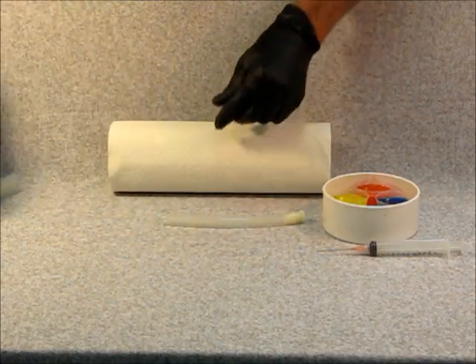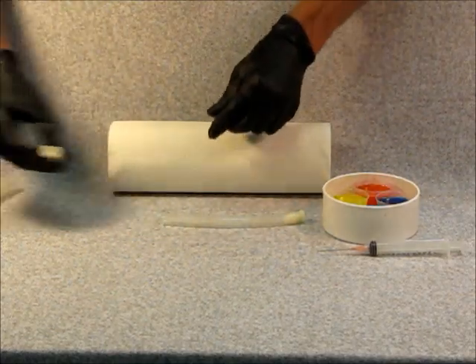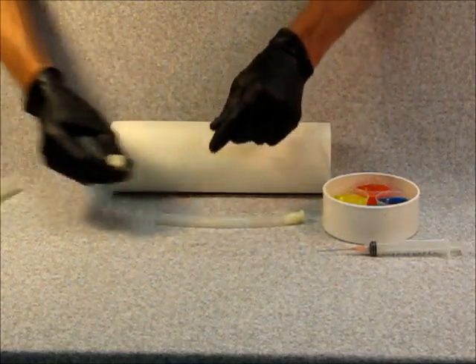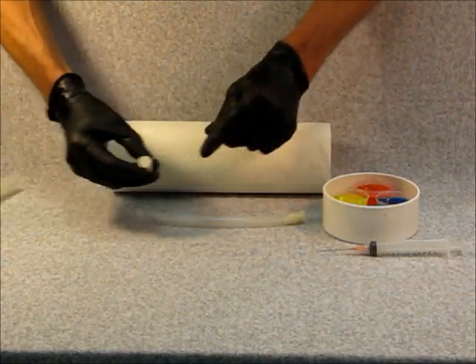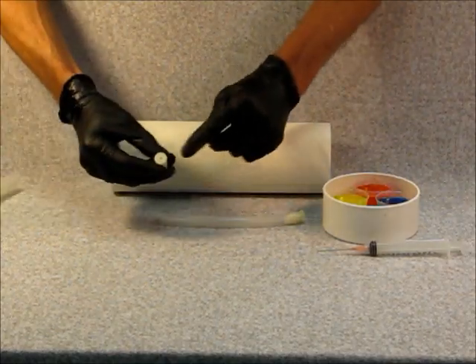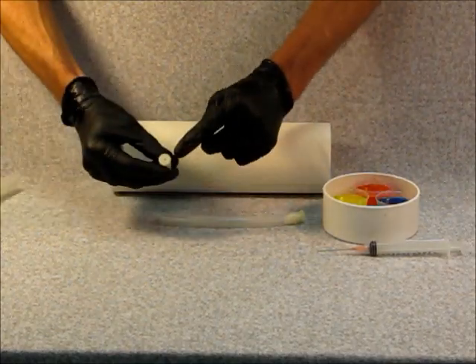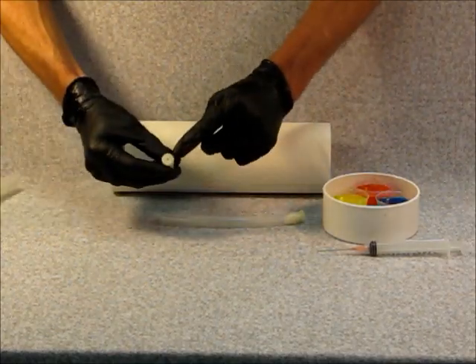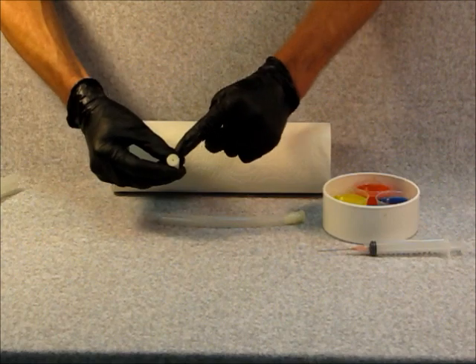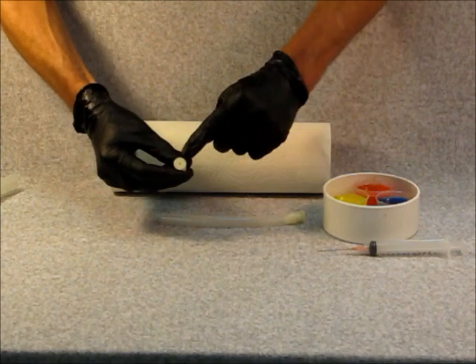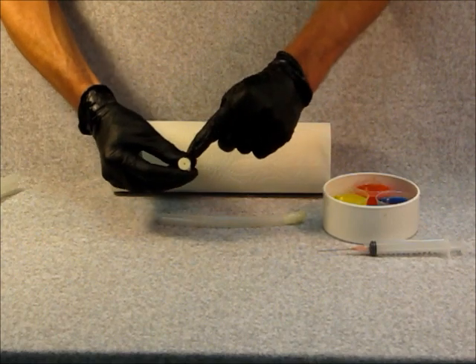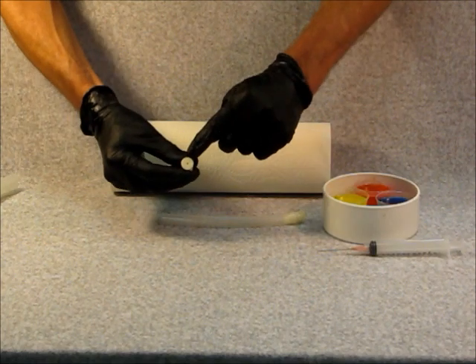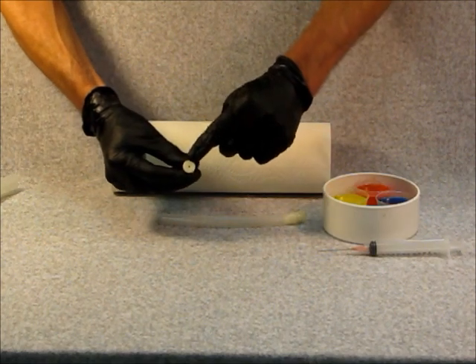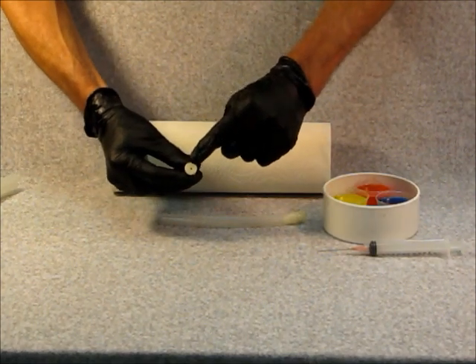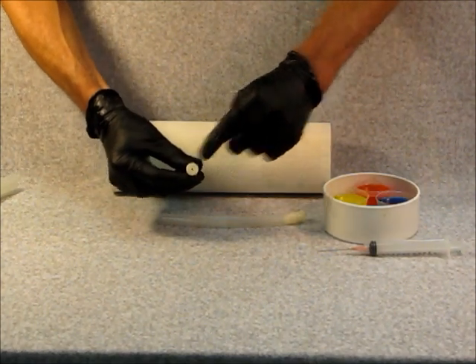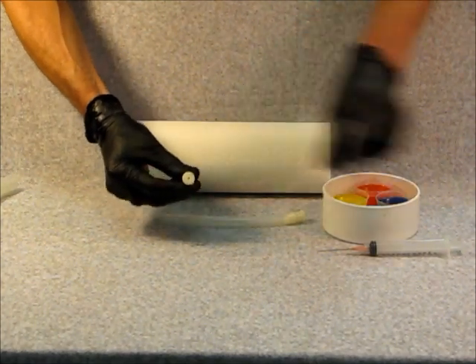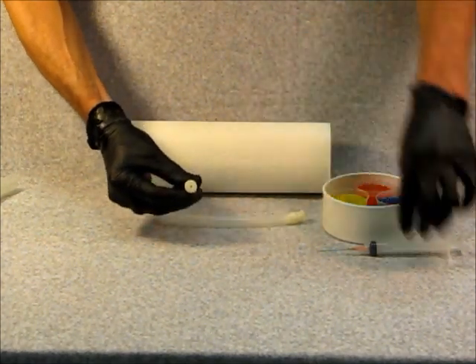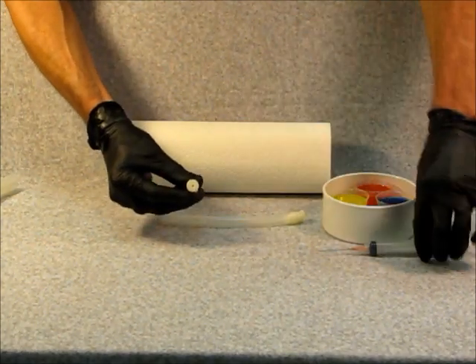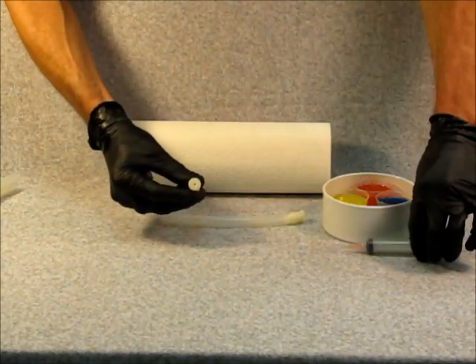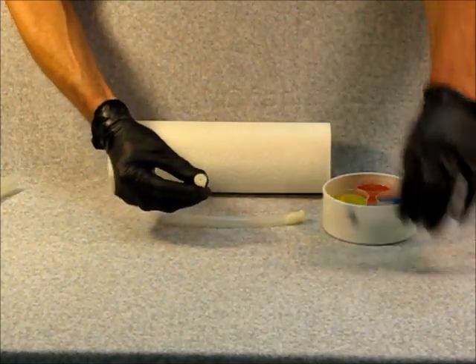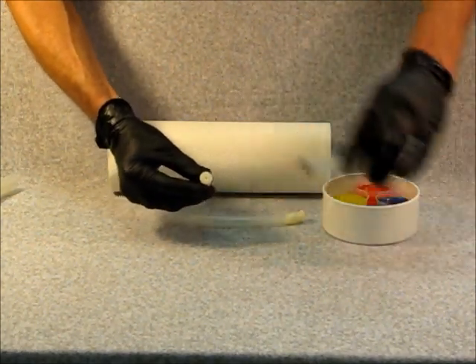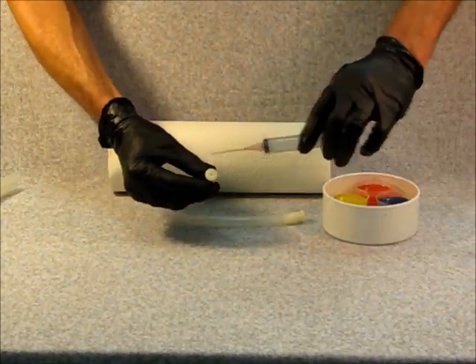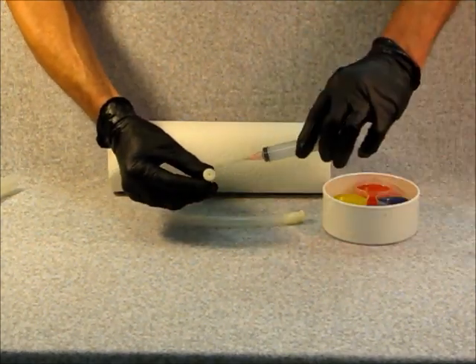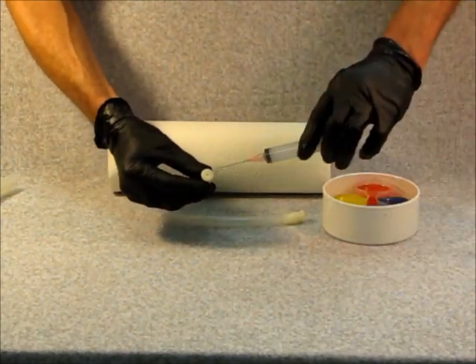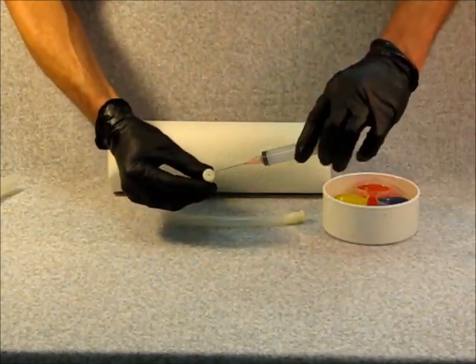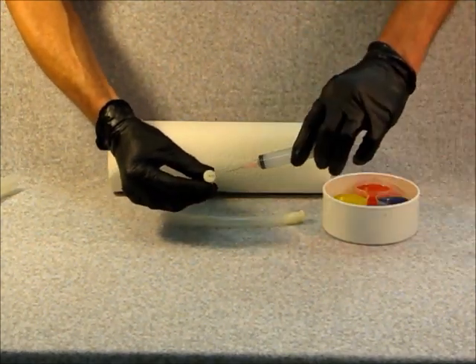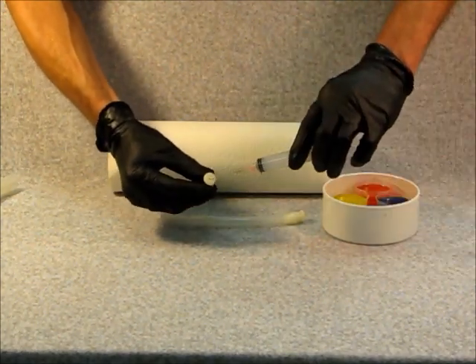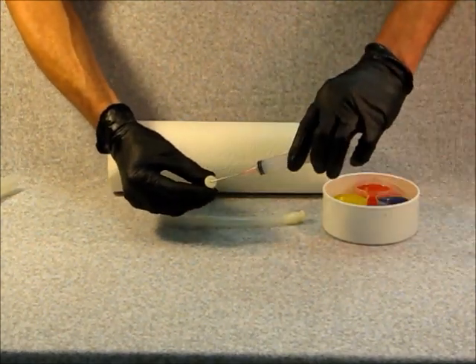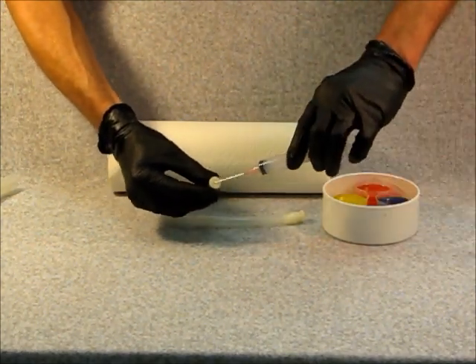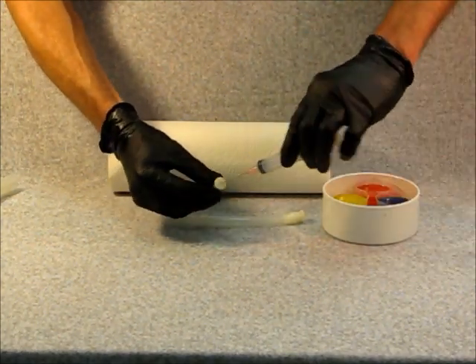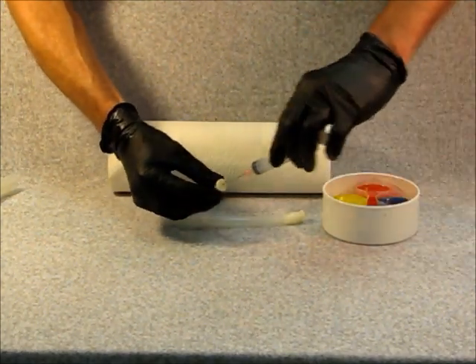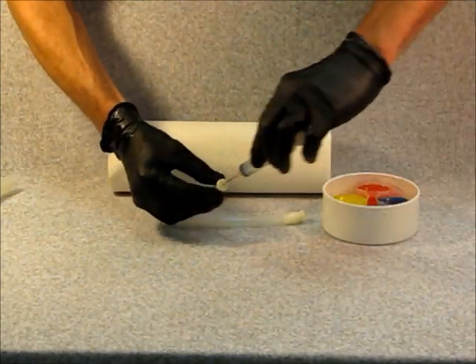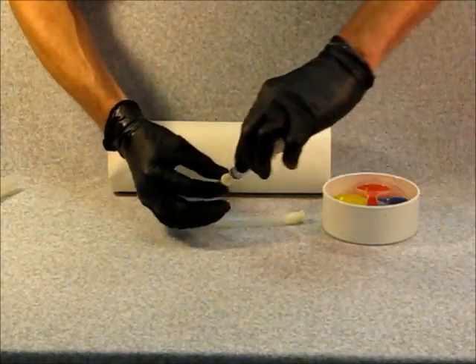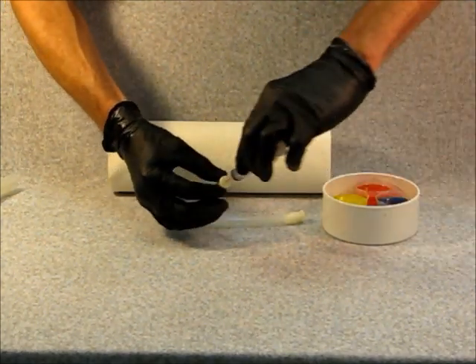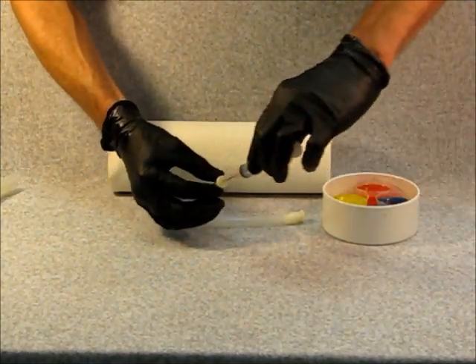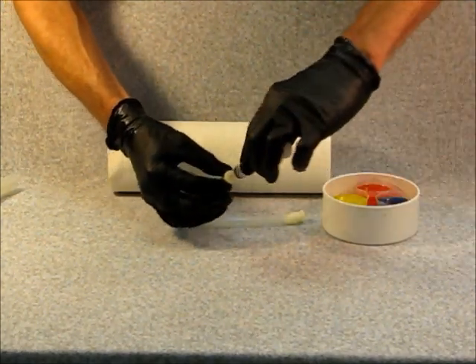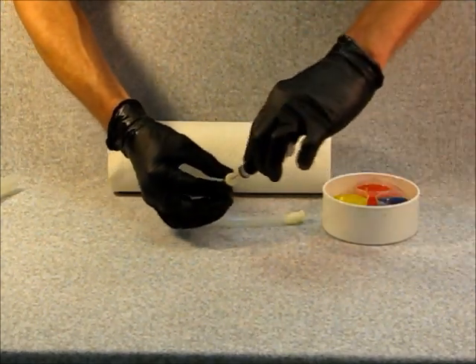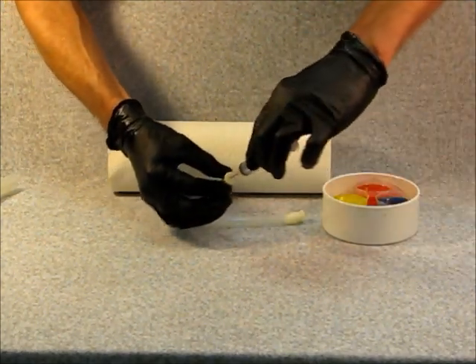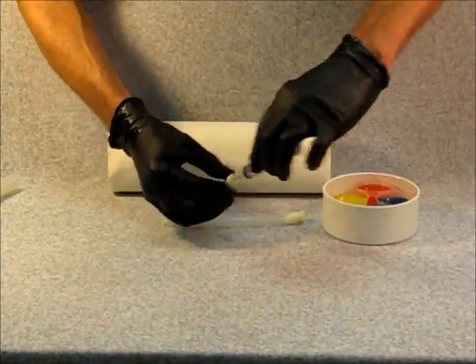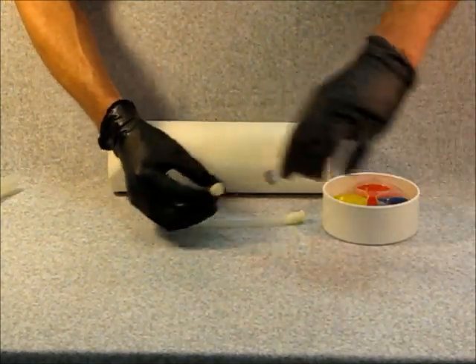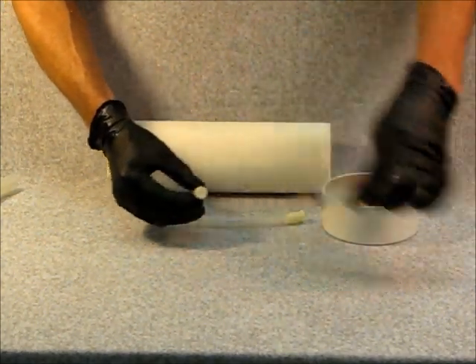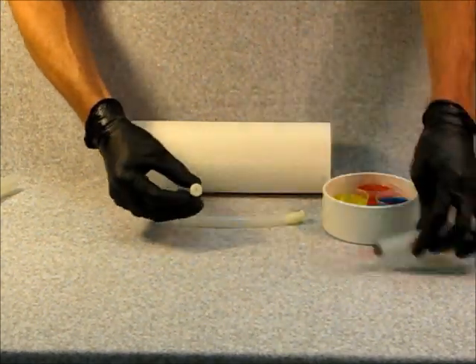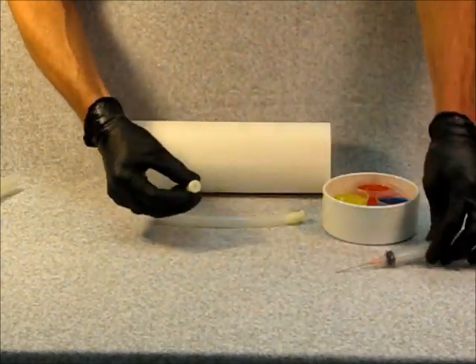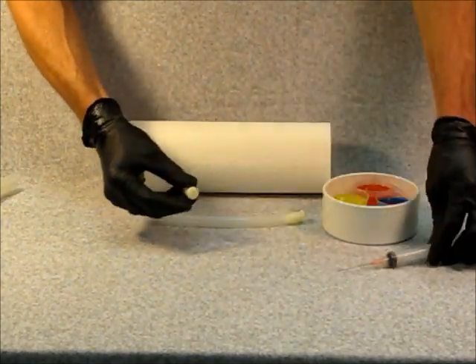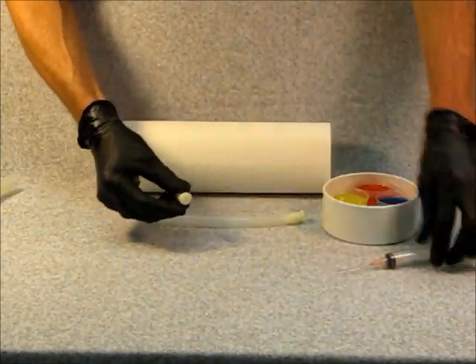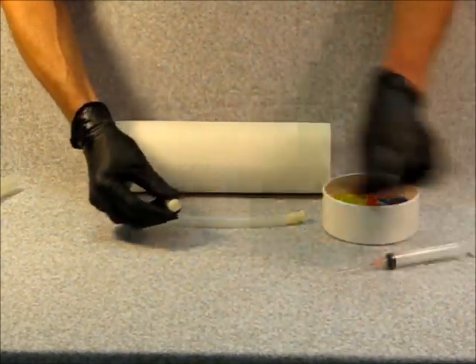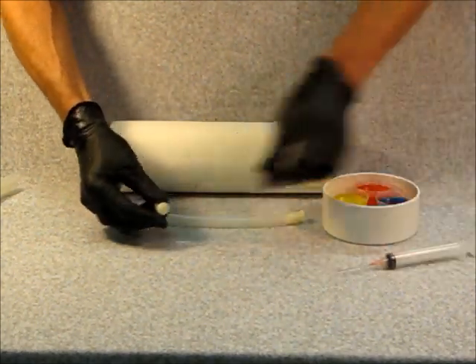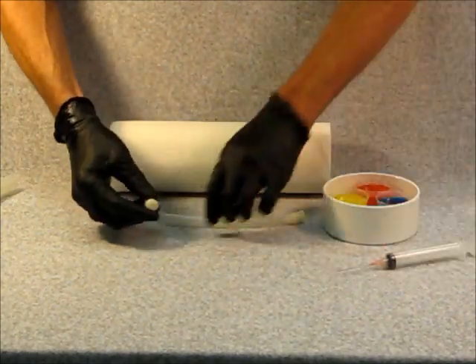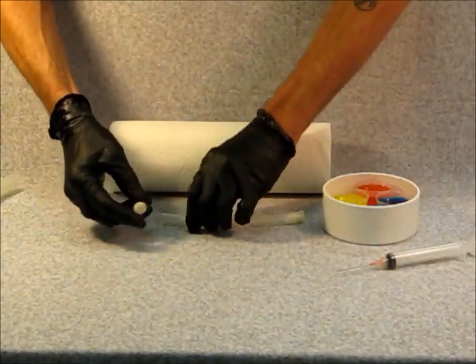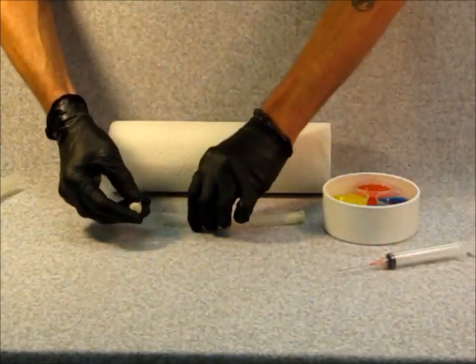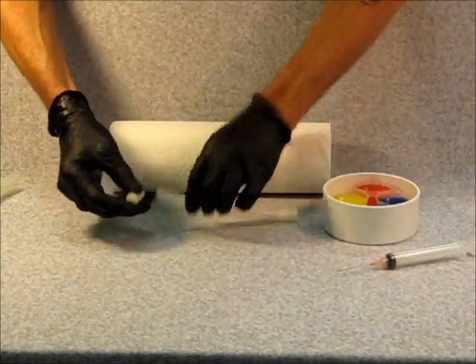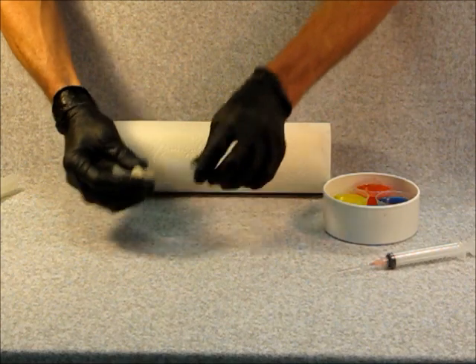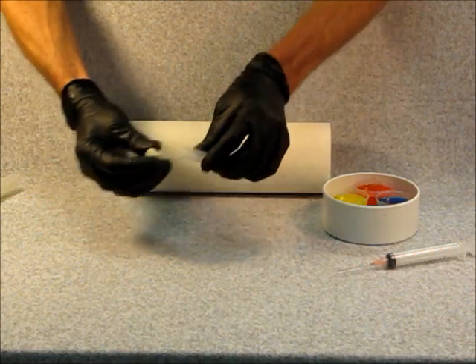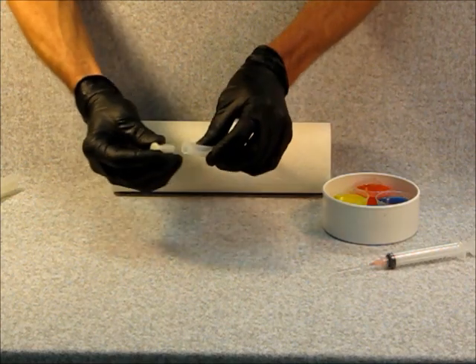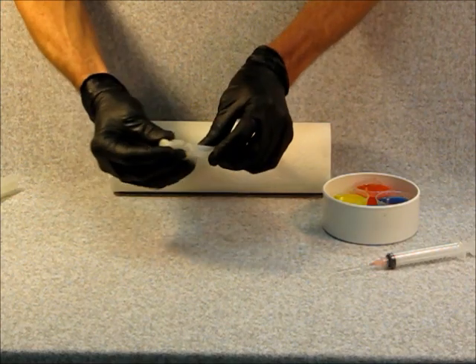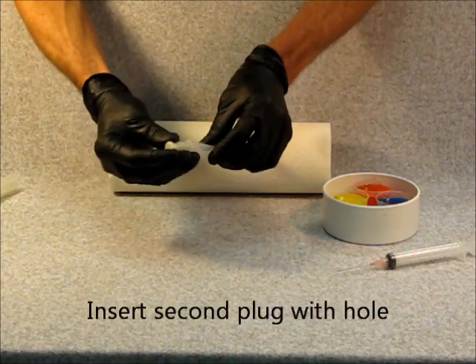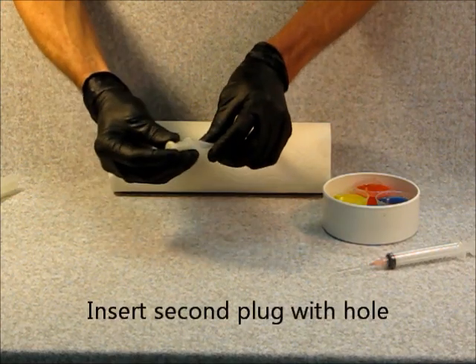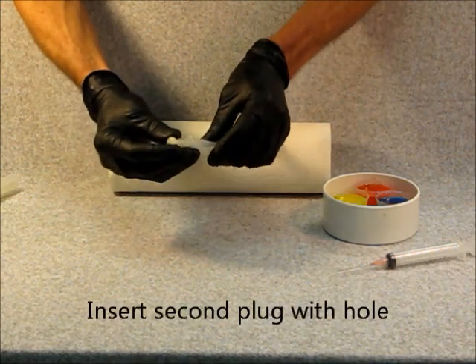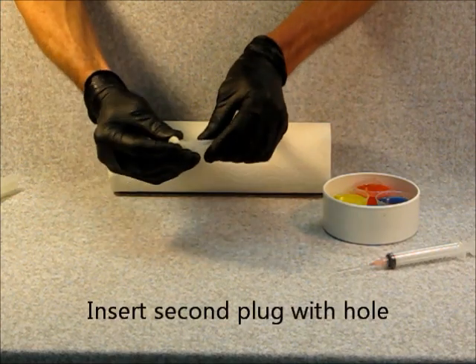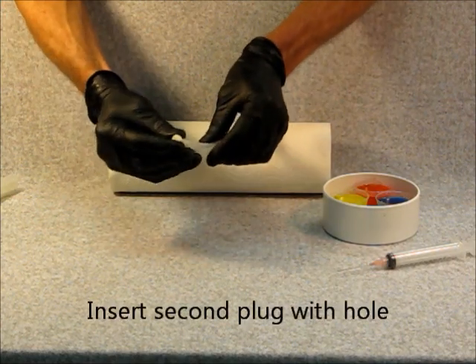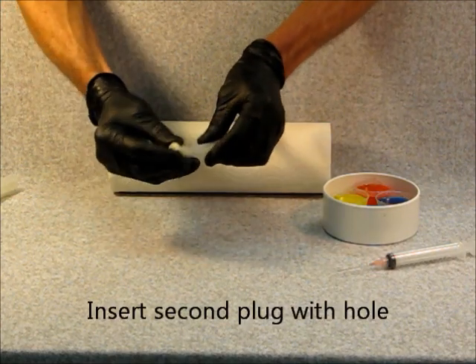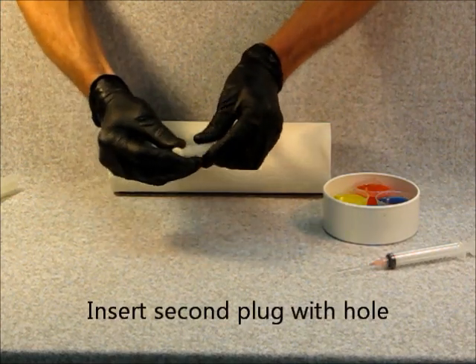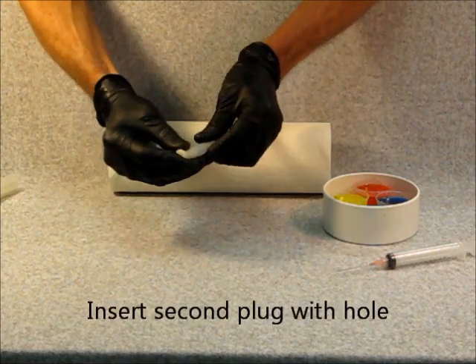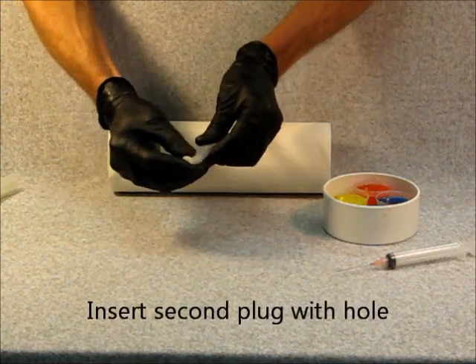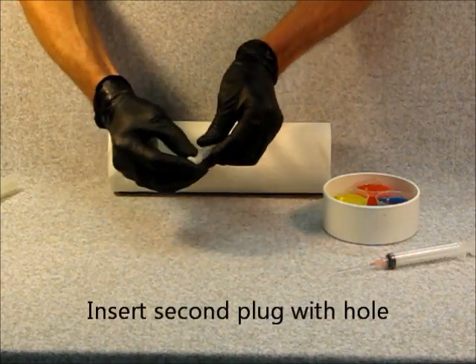Next, insert the second end cap that has a hole into the other side of the tube.